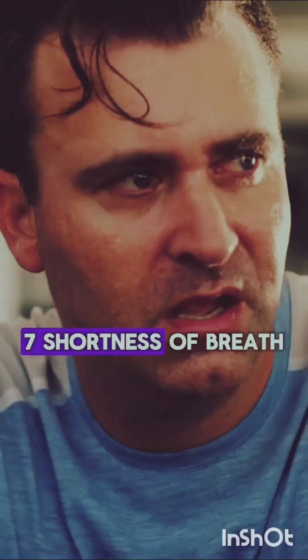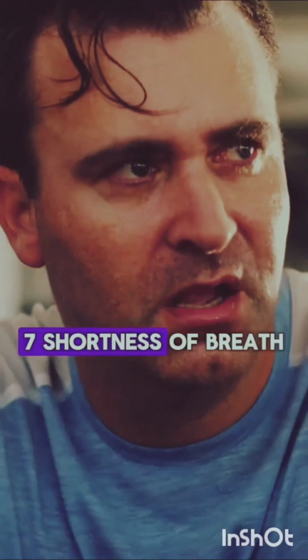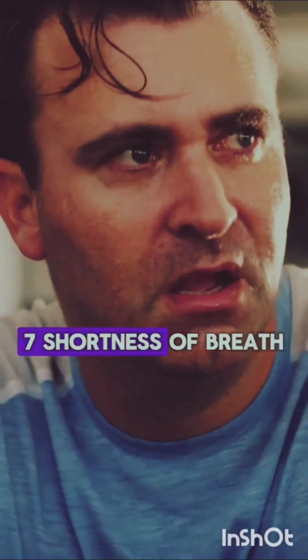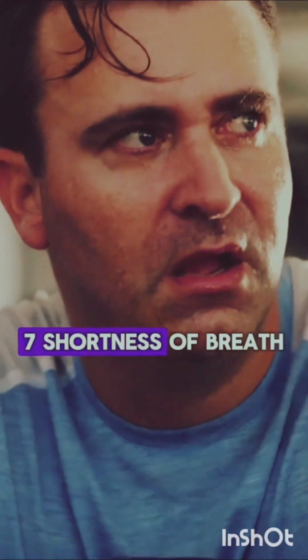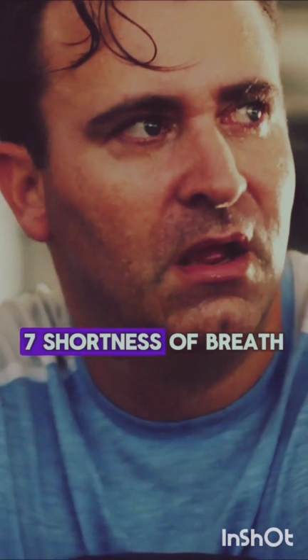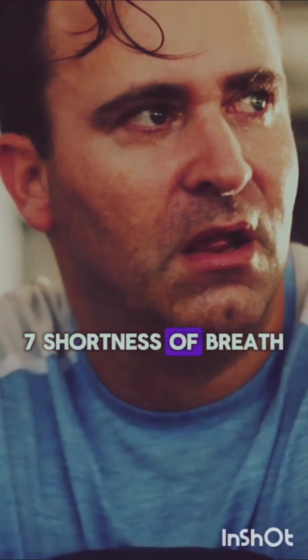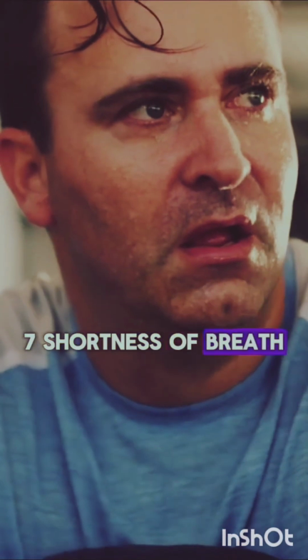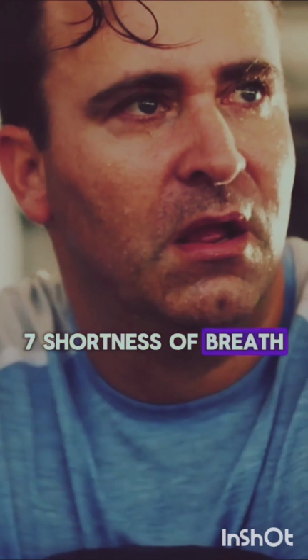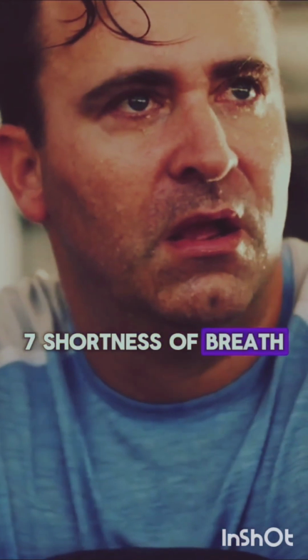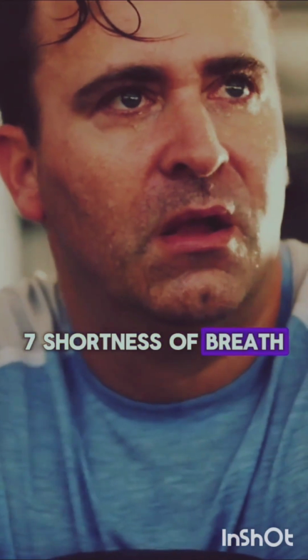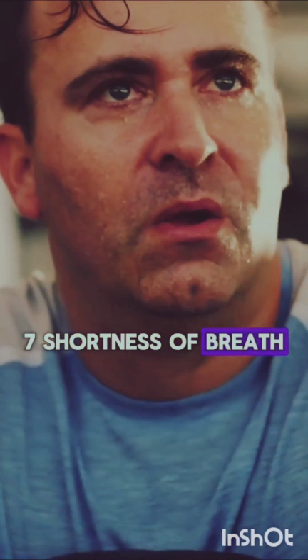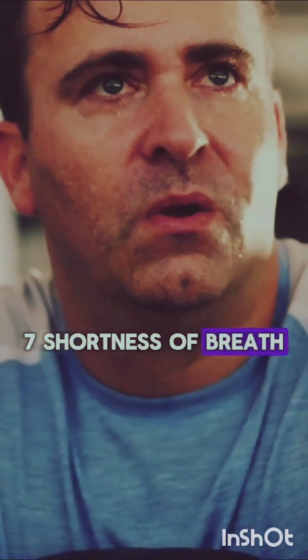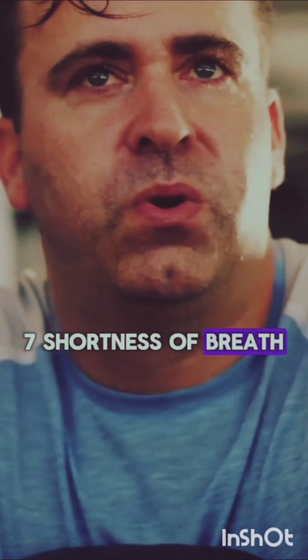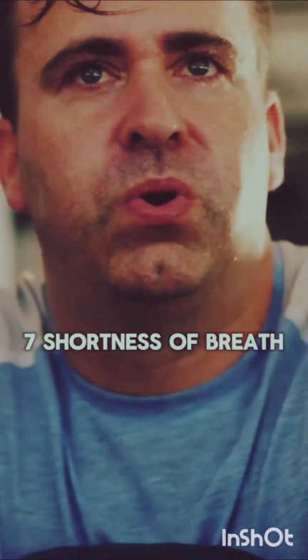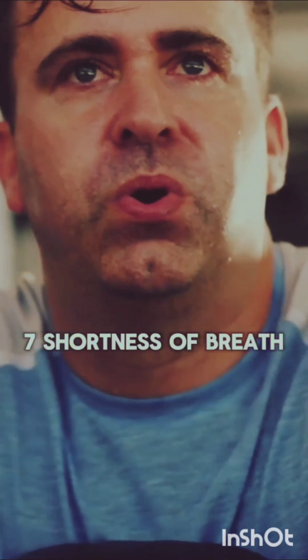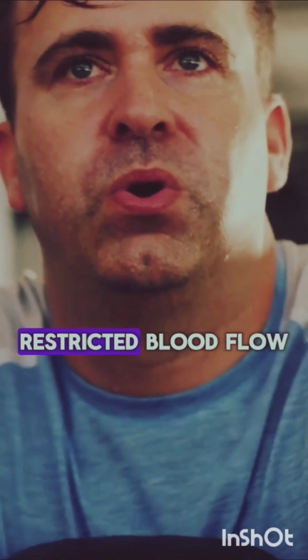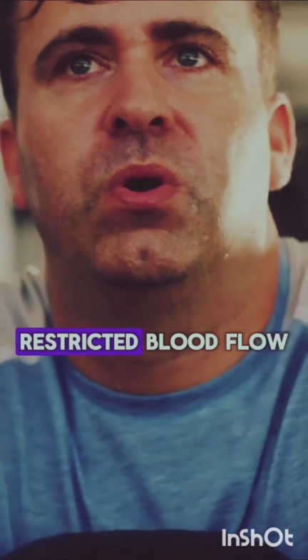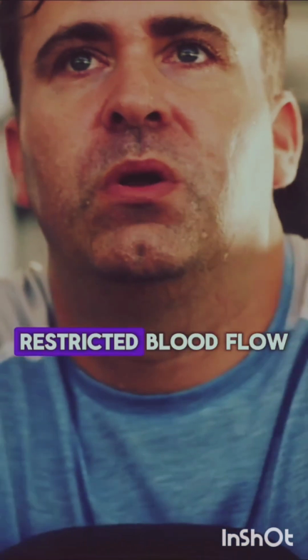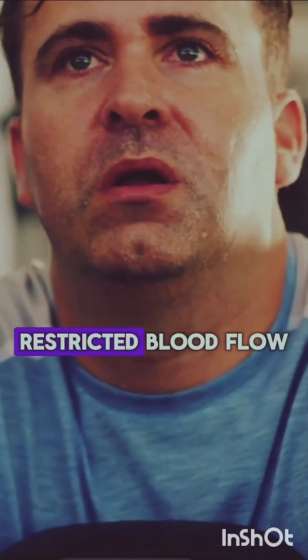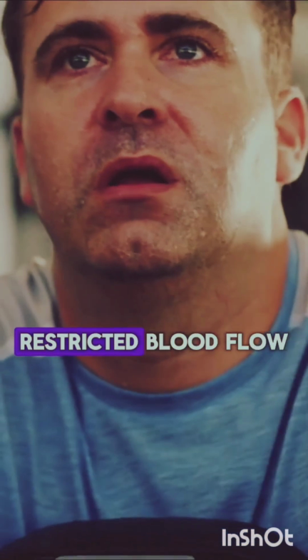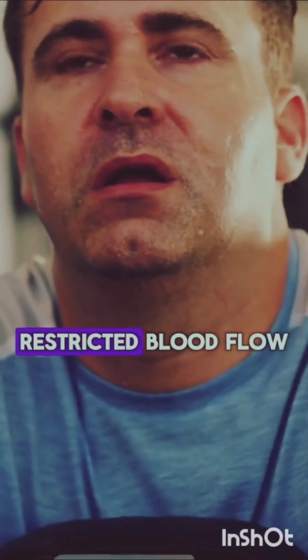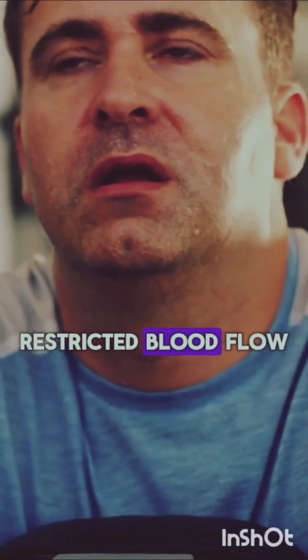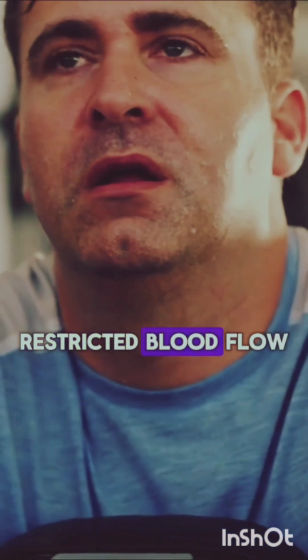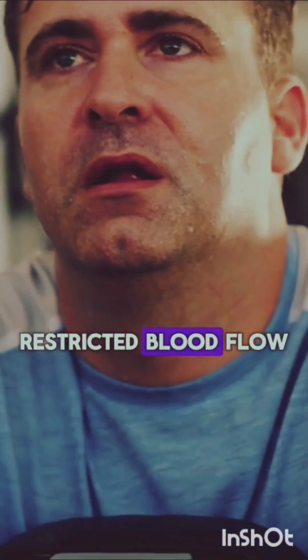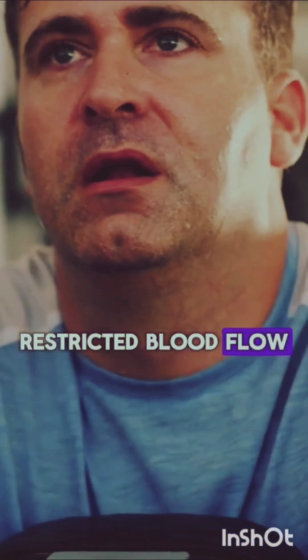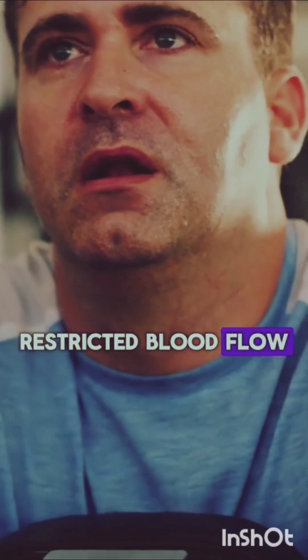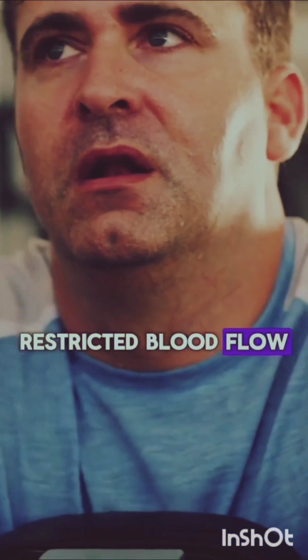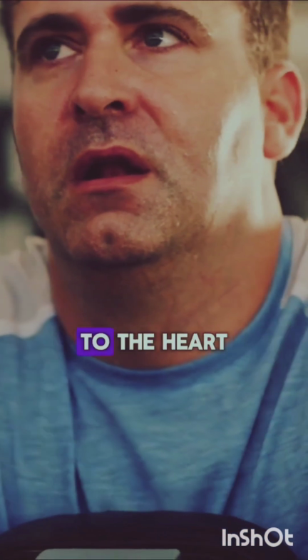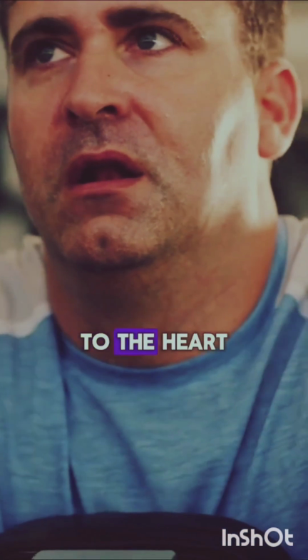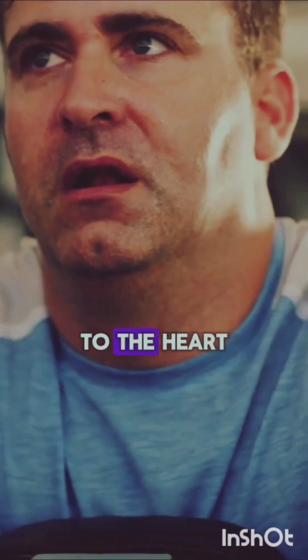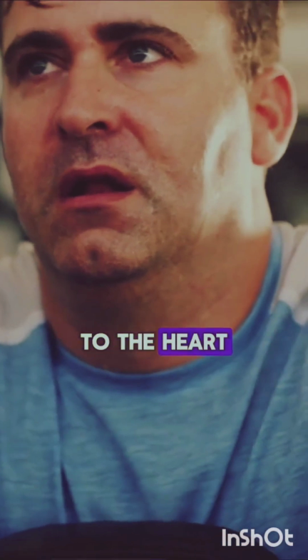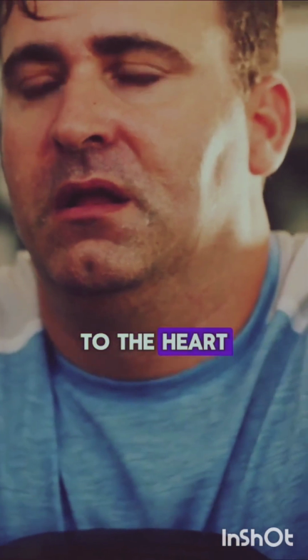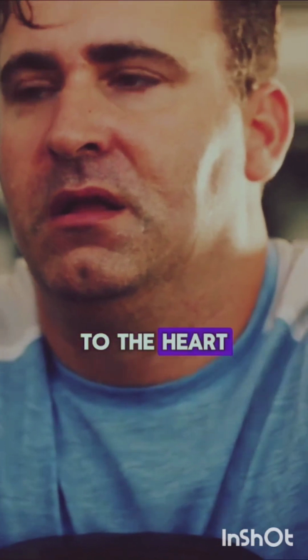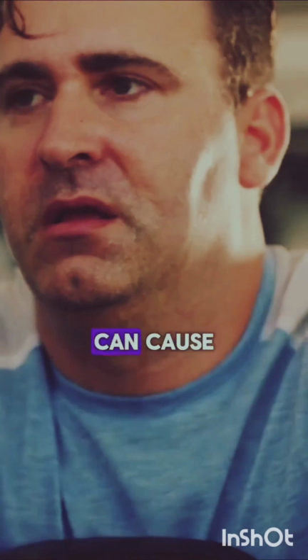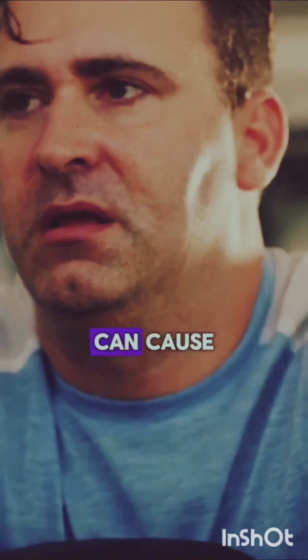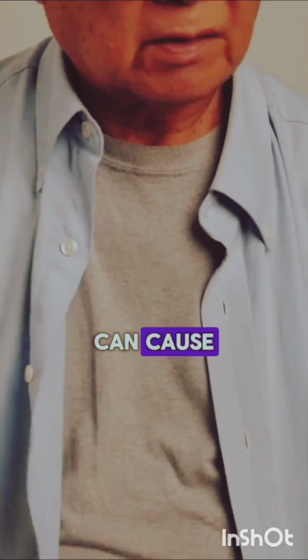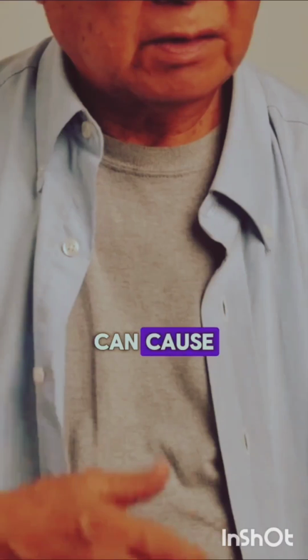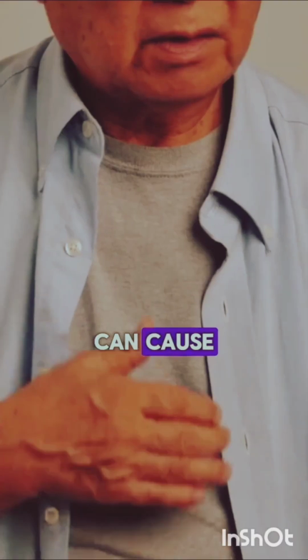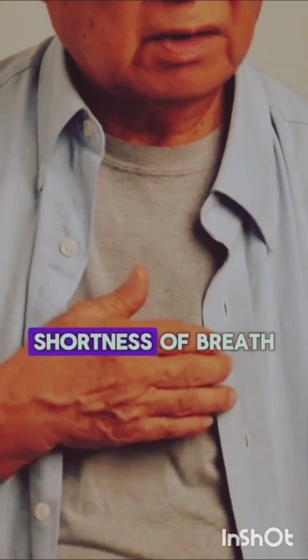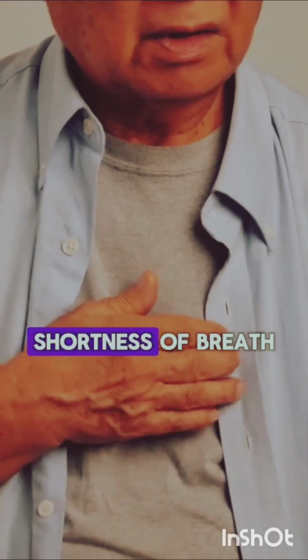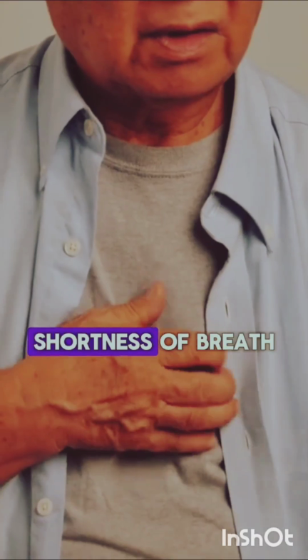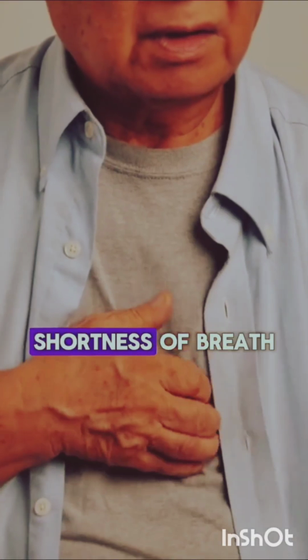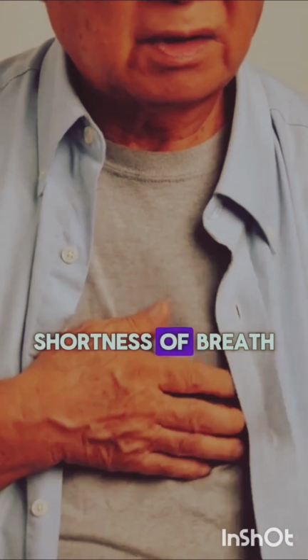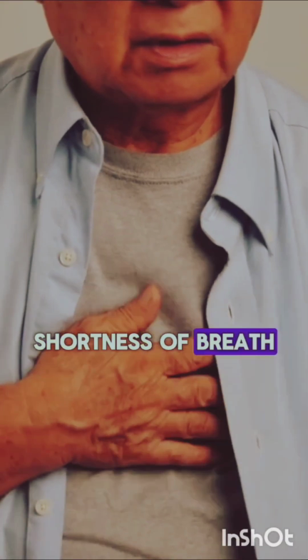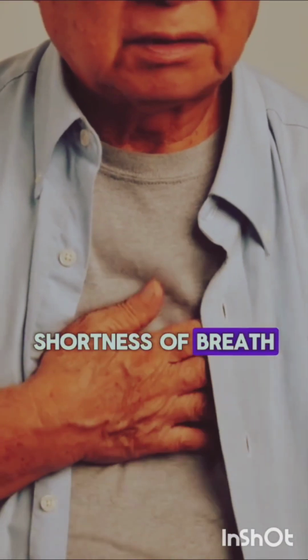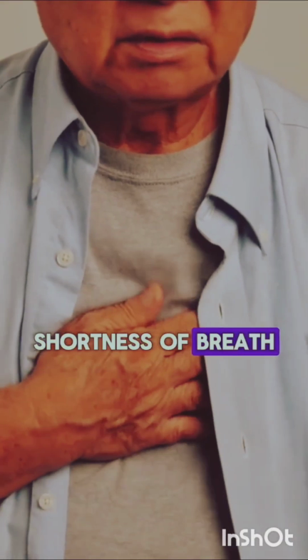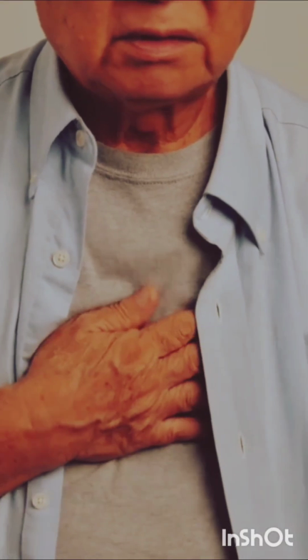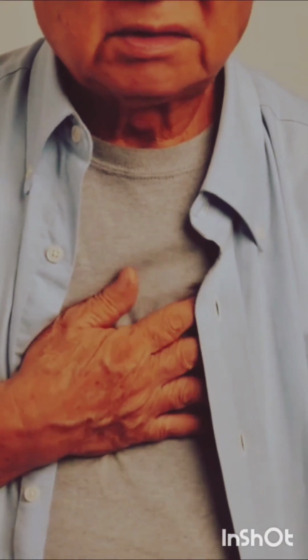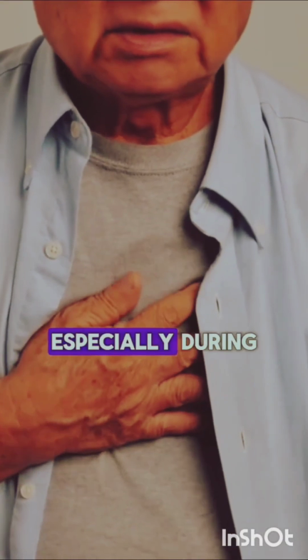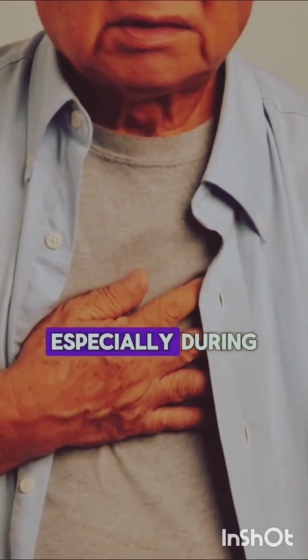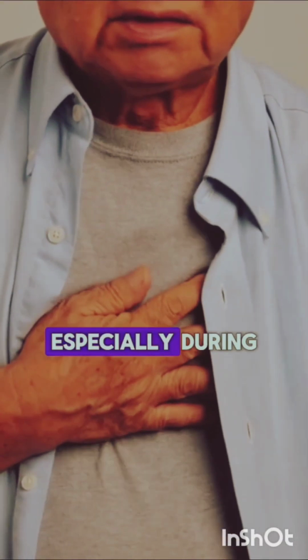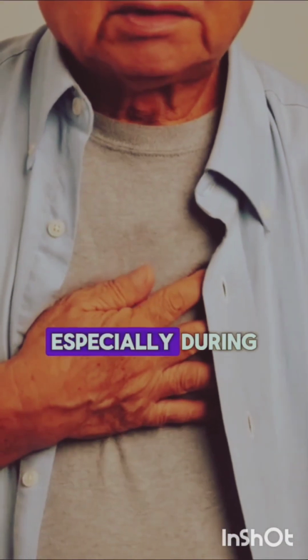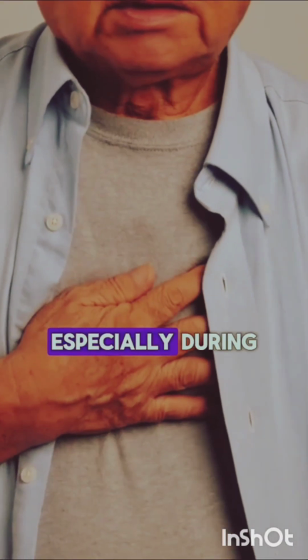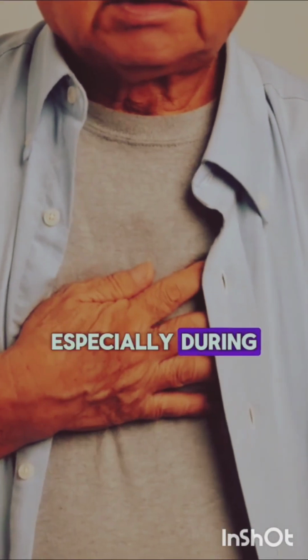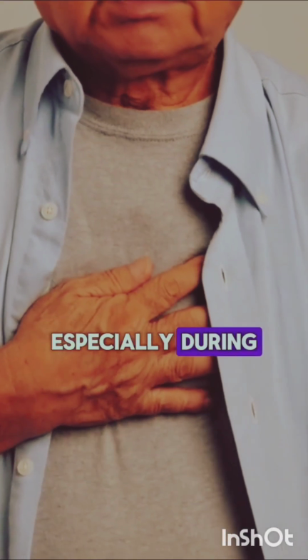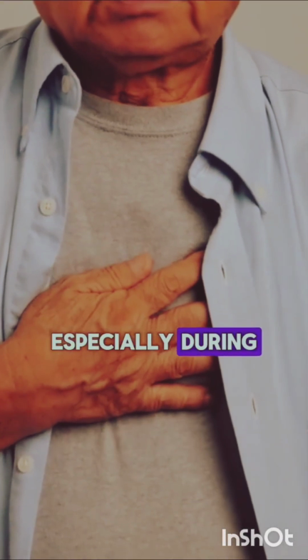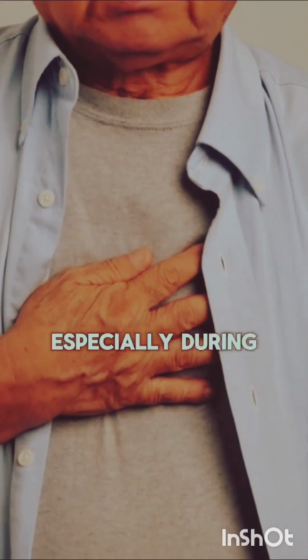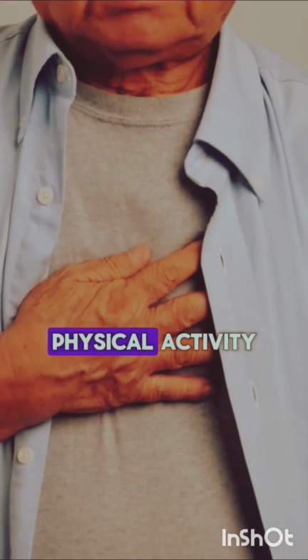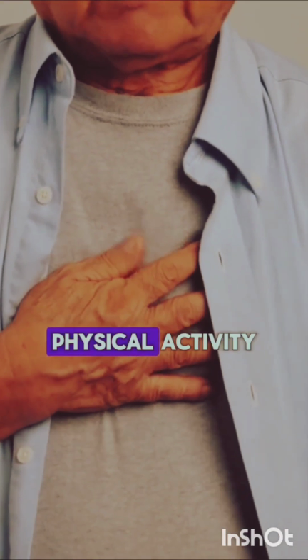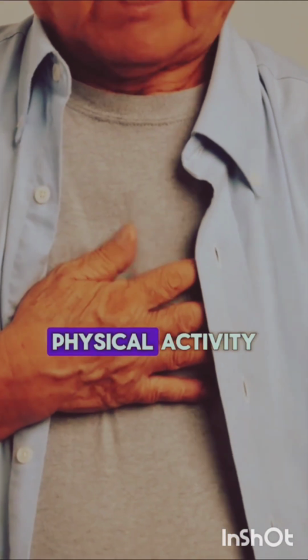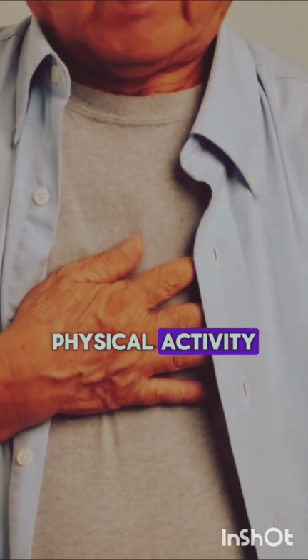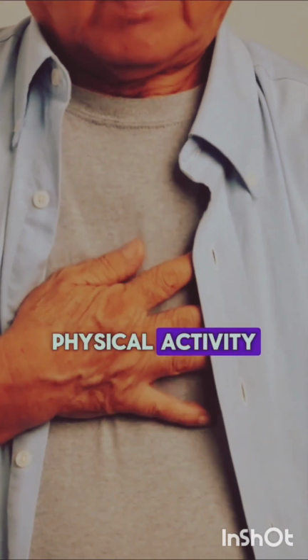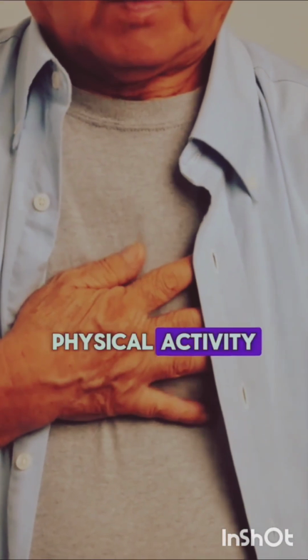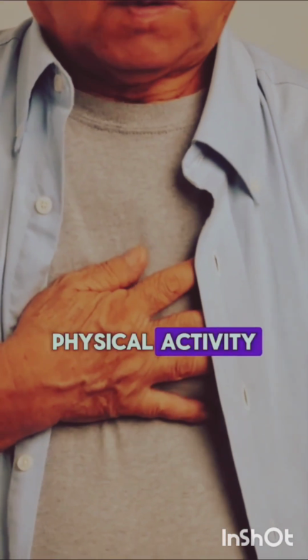7. Shortness of breath: Restricted blood flow to the heart can cause shortness of breath, especially during physical activity.